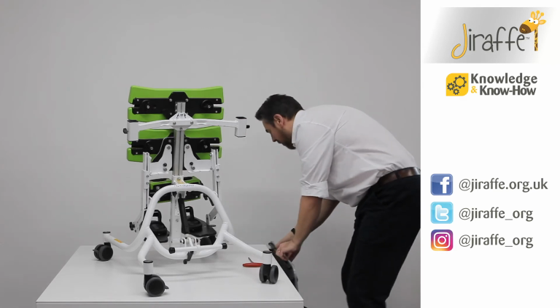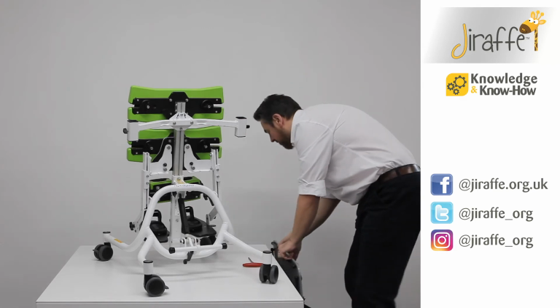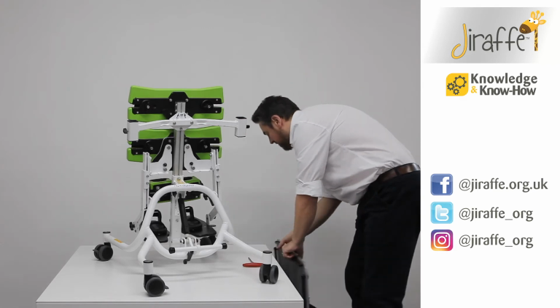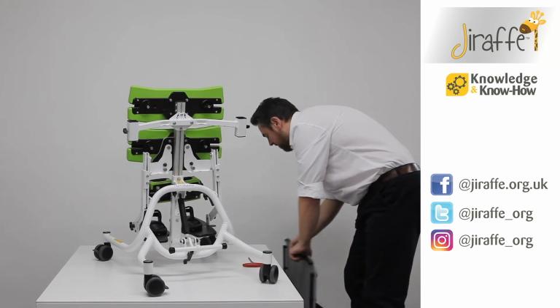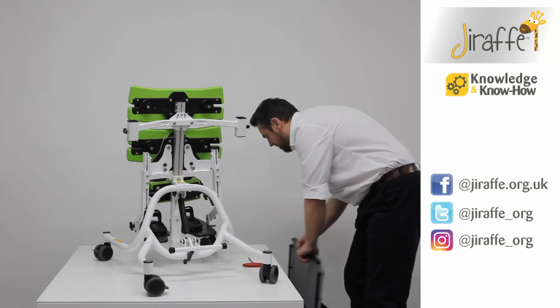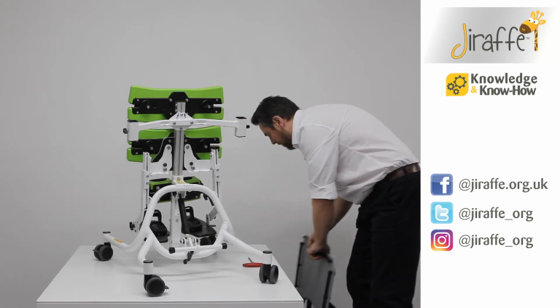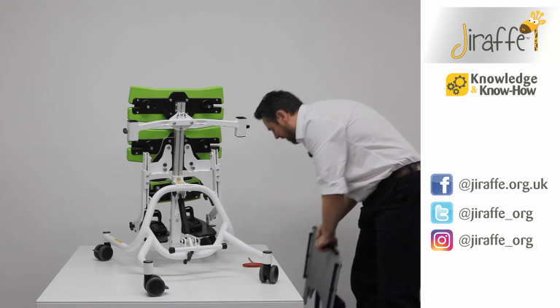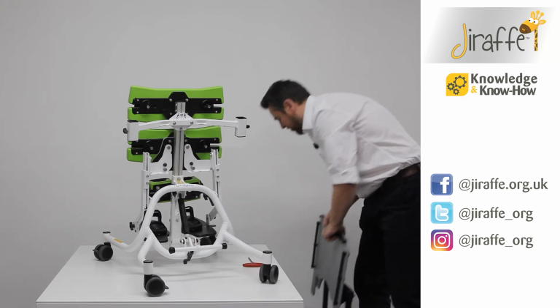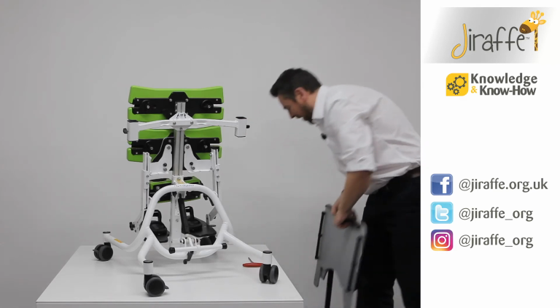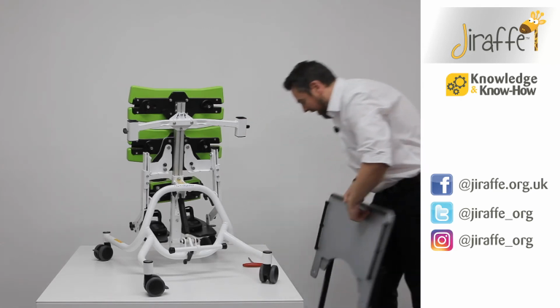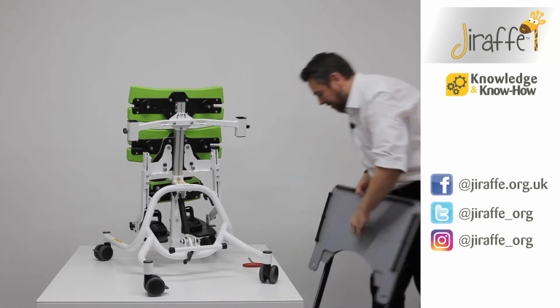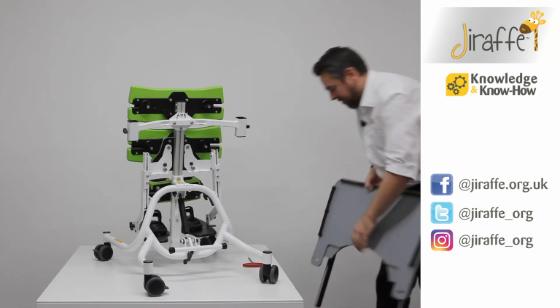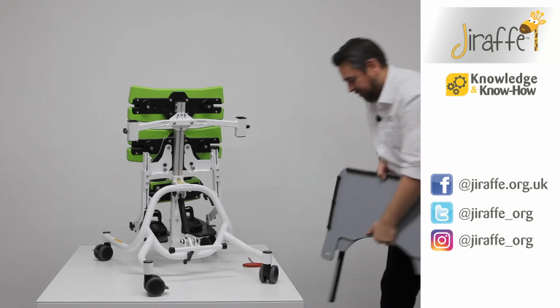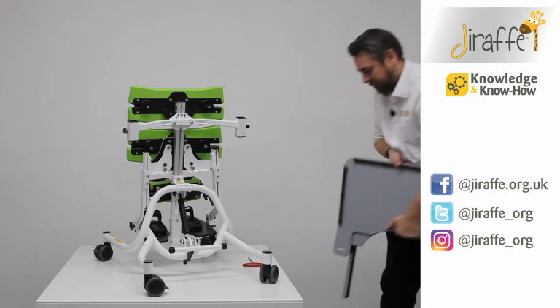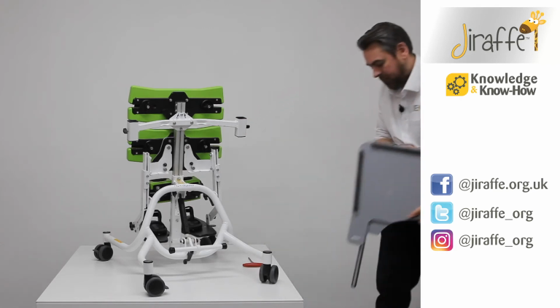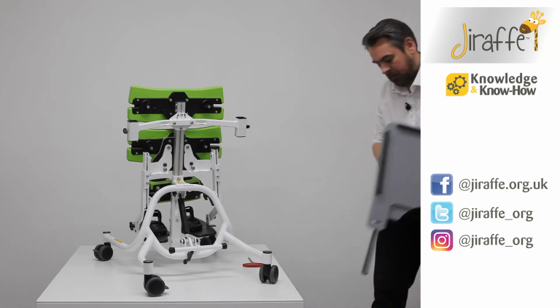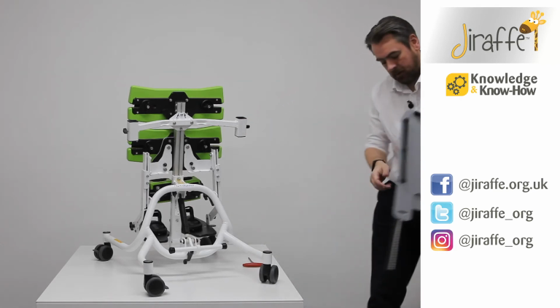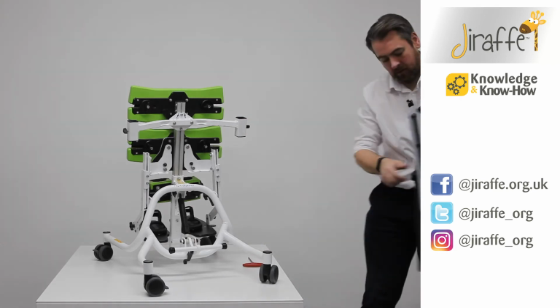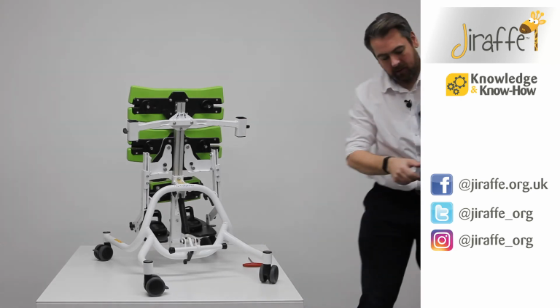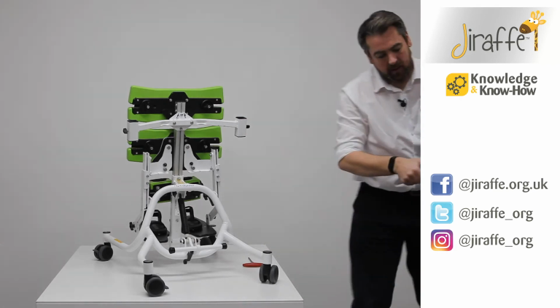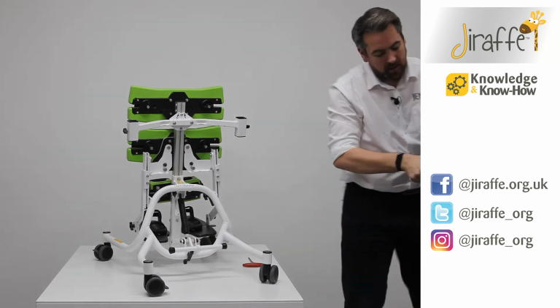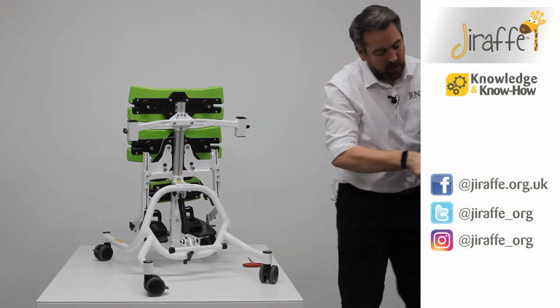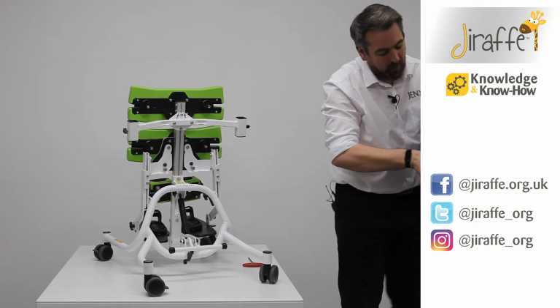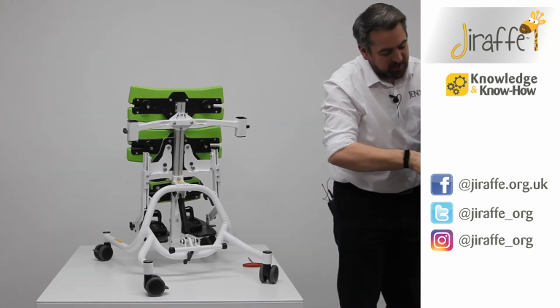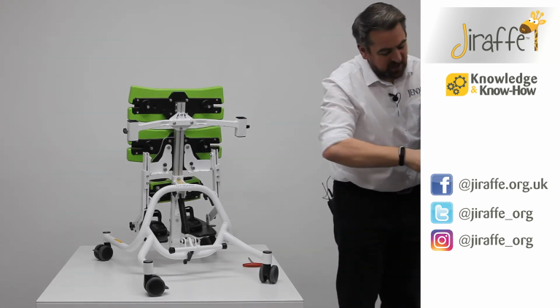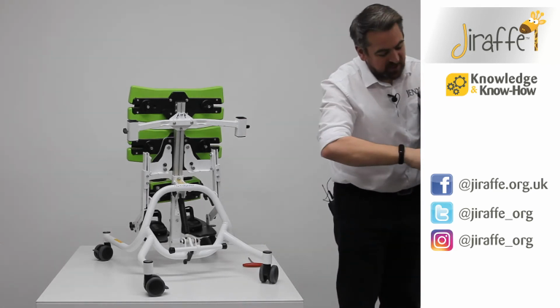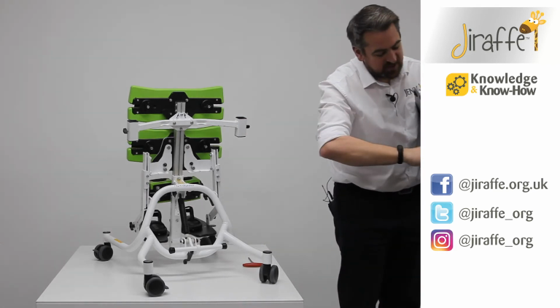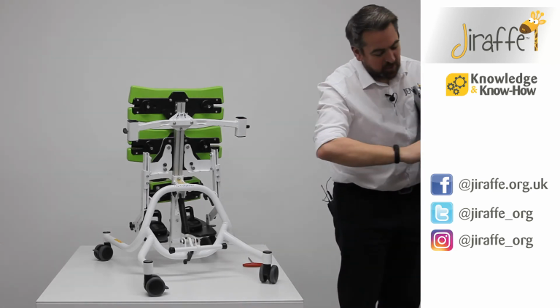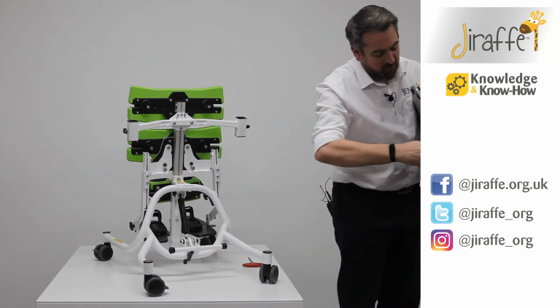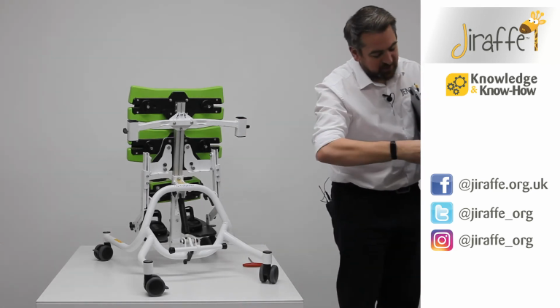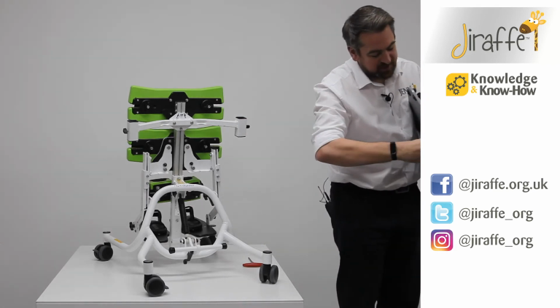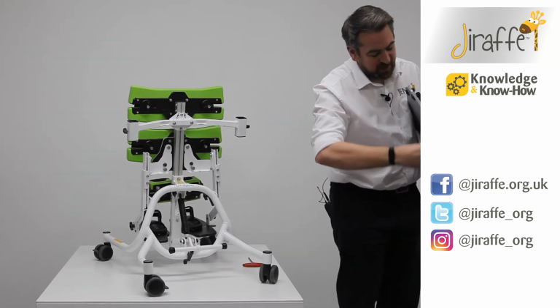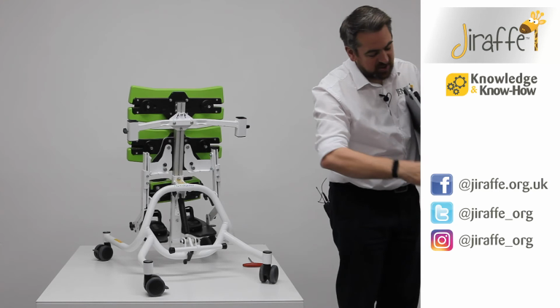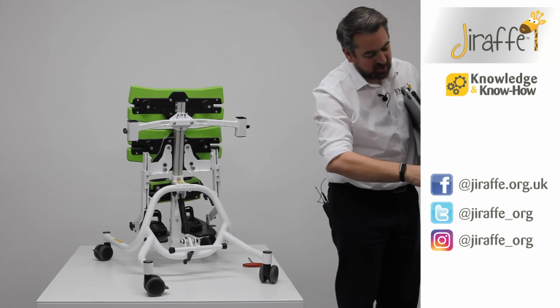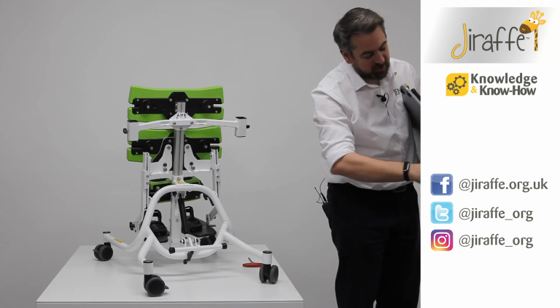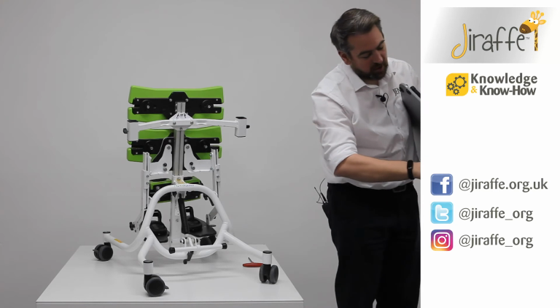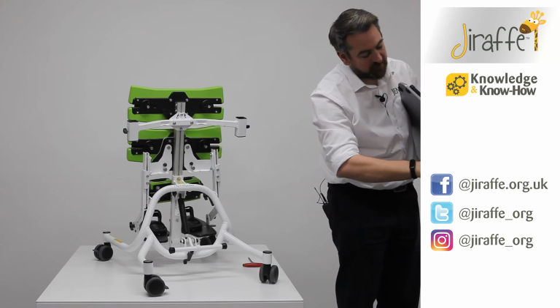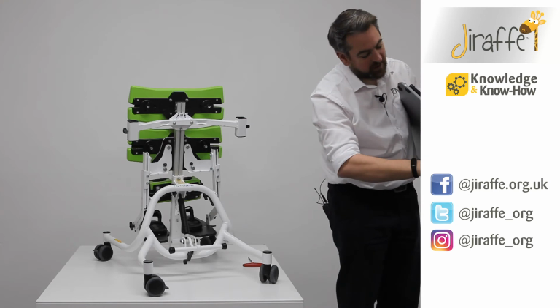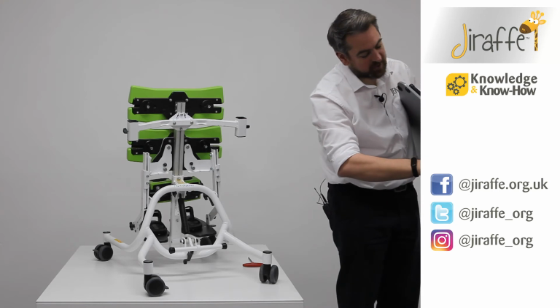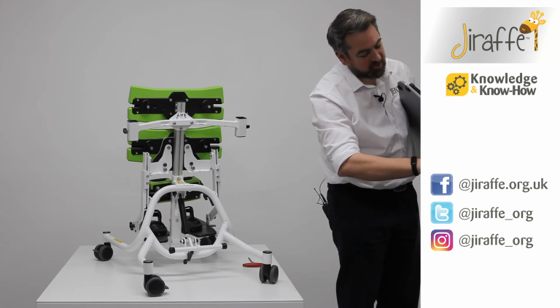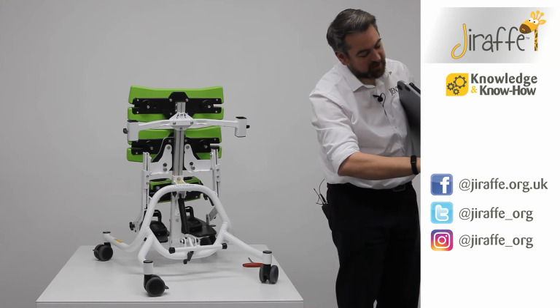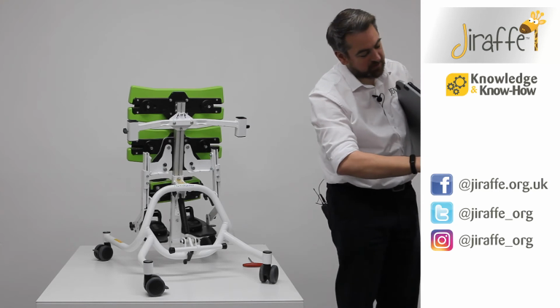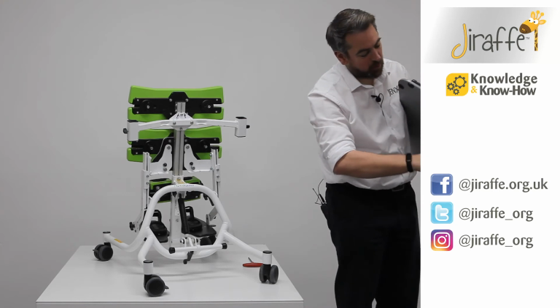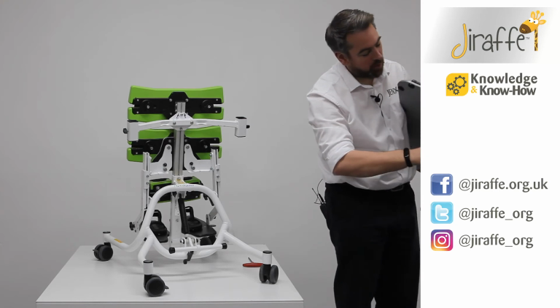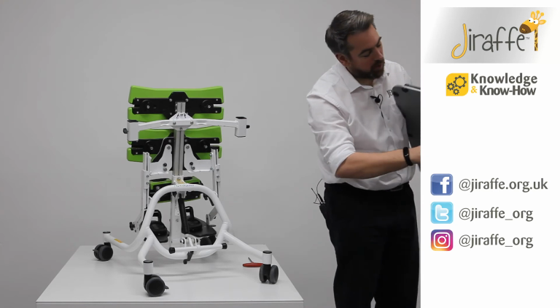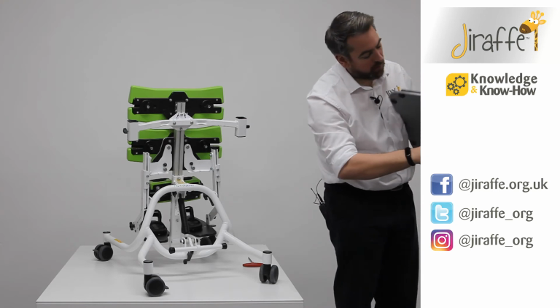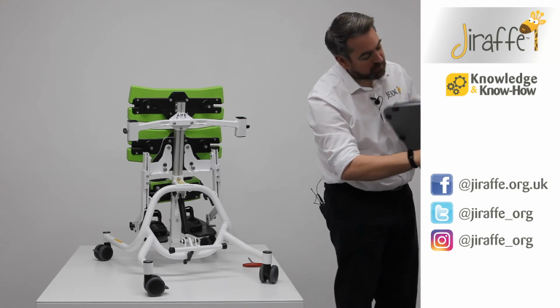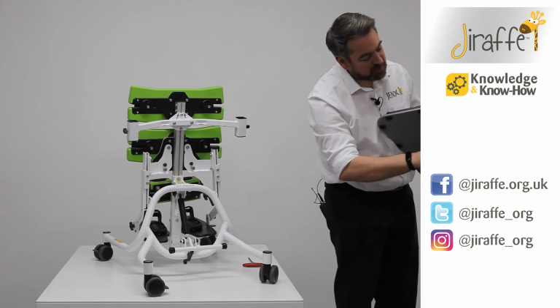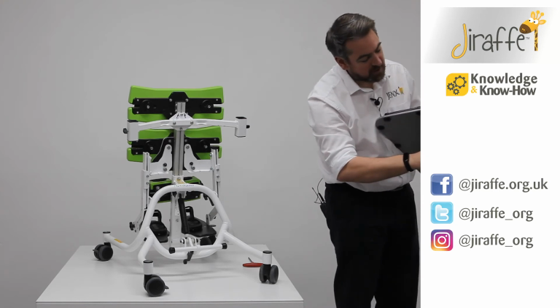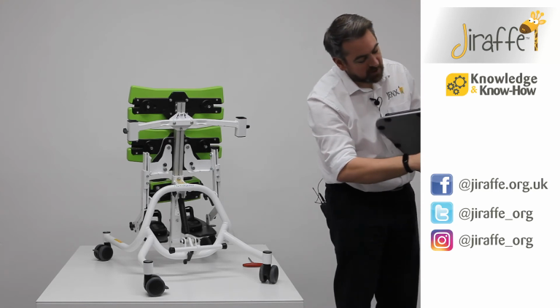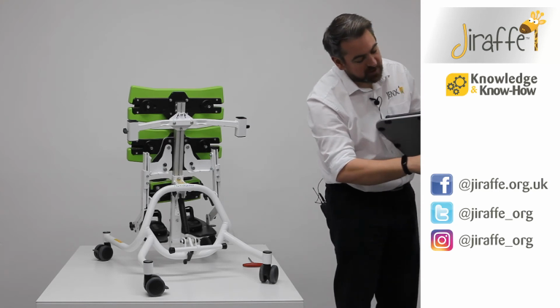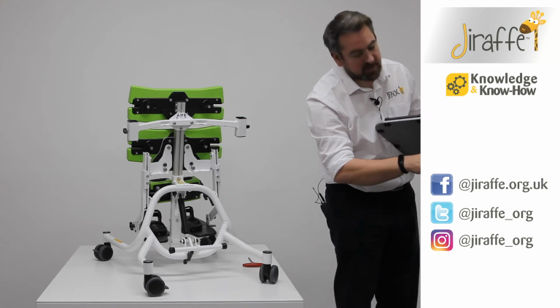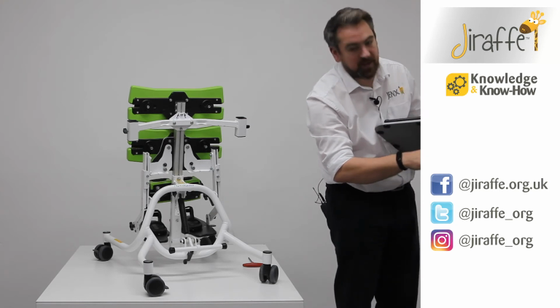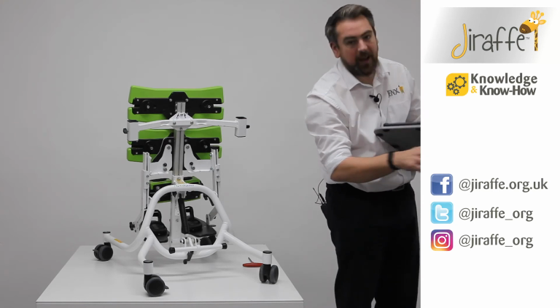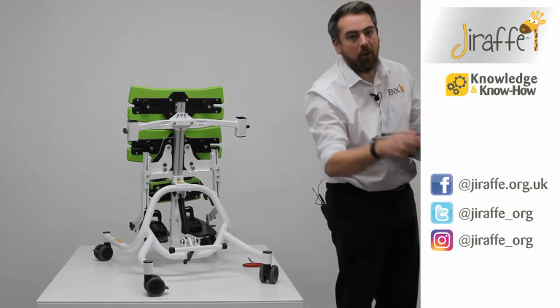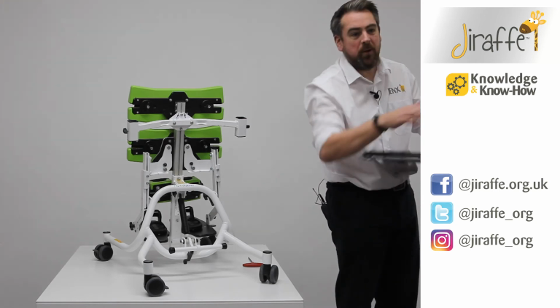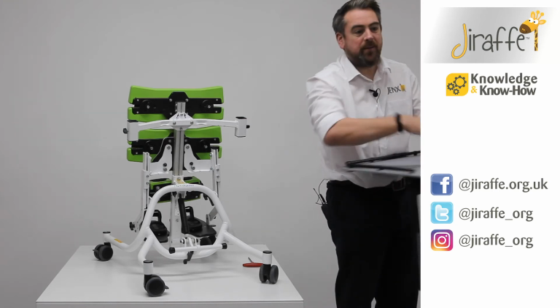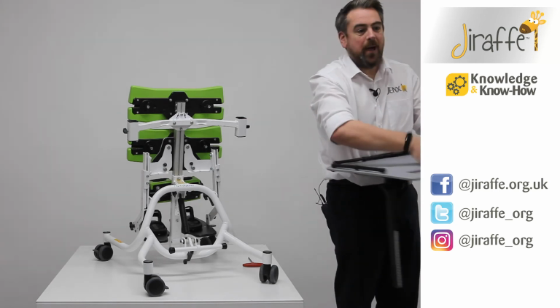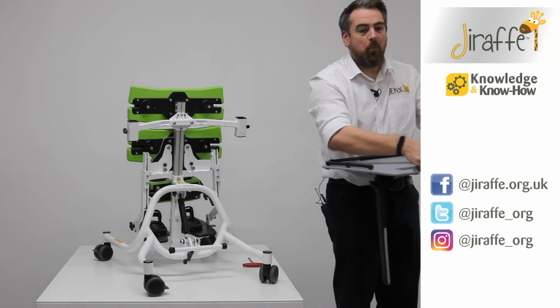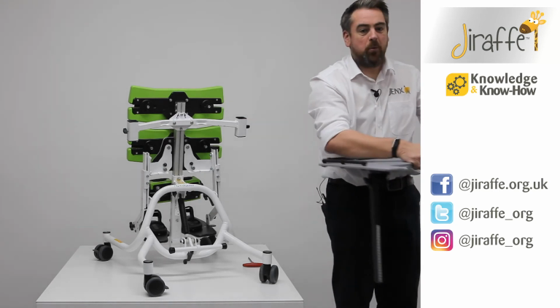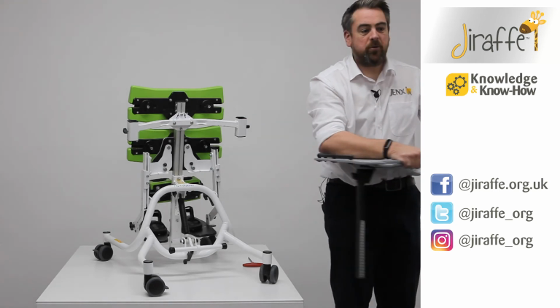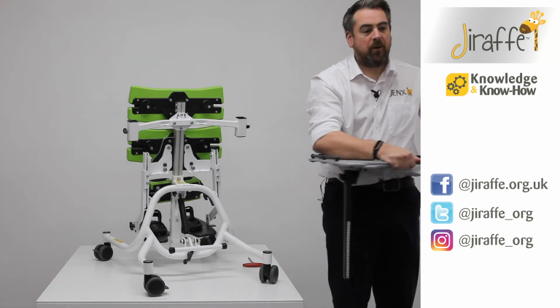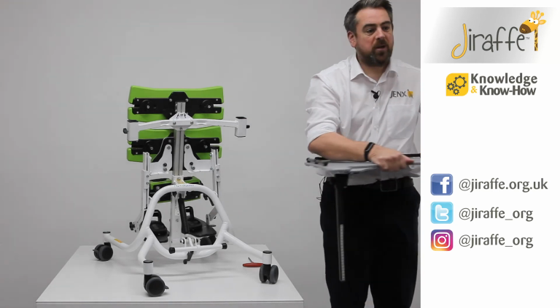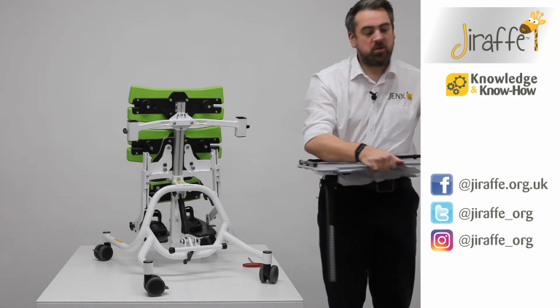Then we return to our tray and change the orientation of our tray support arms so they're now in a downward direction.